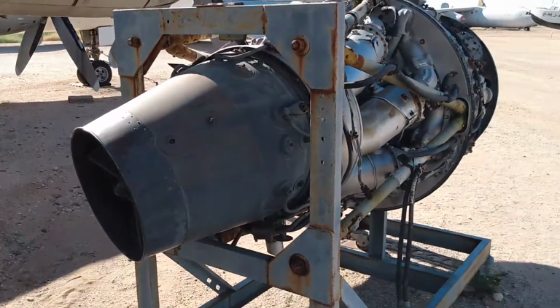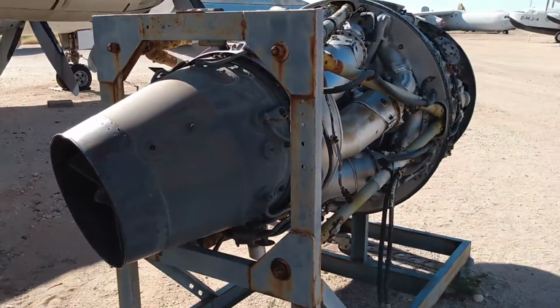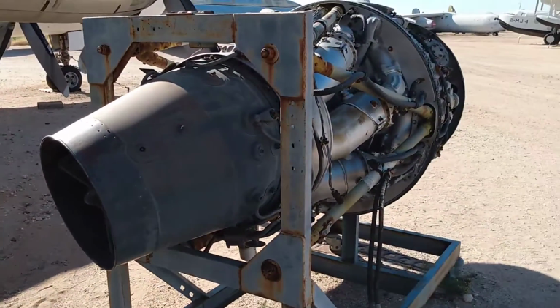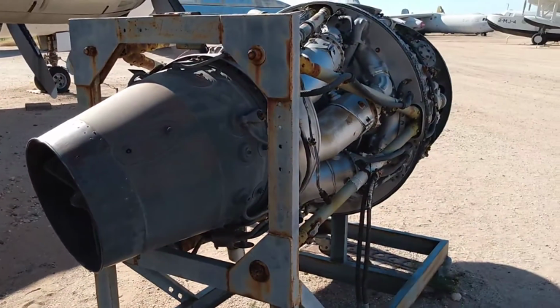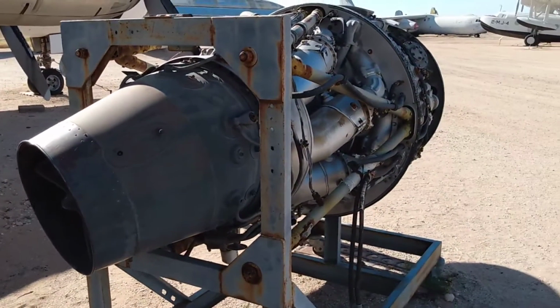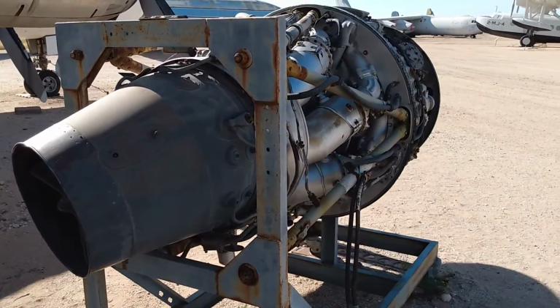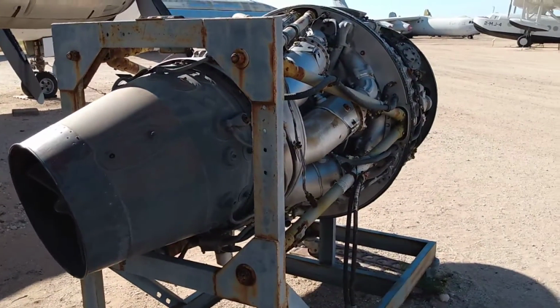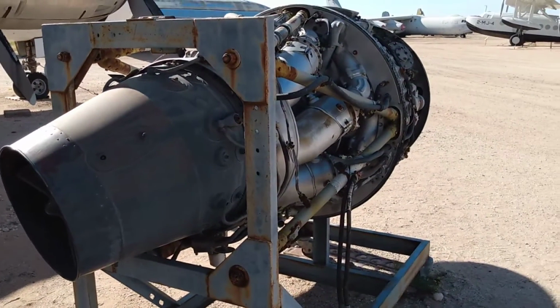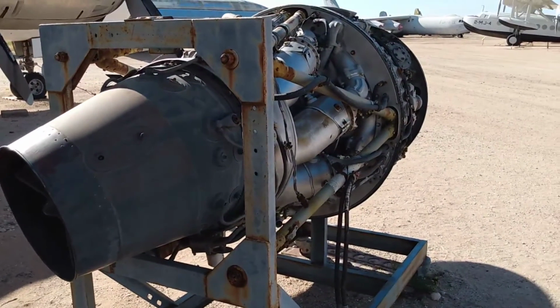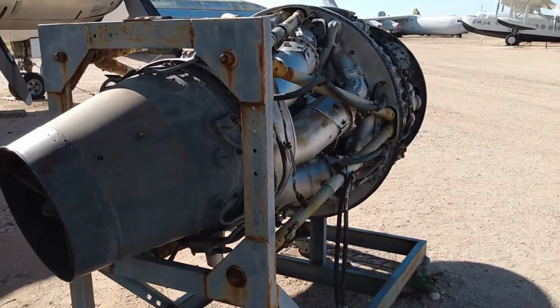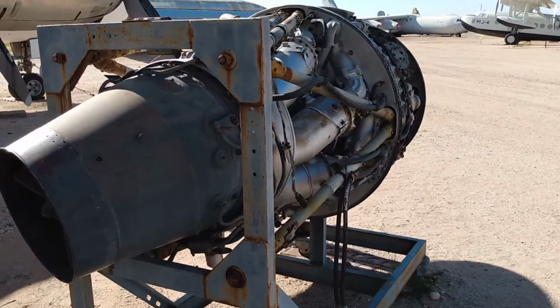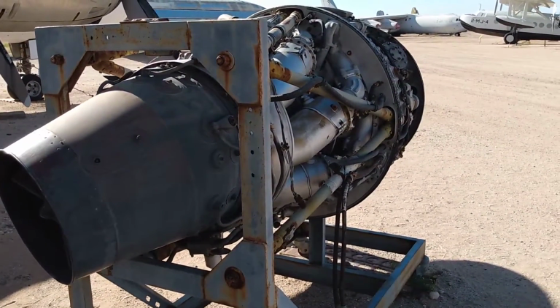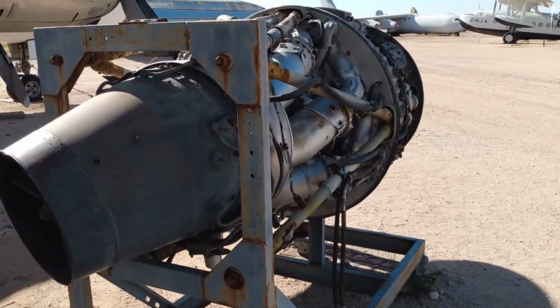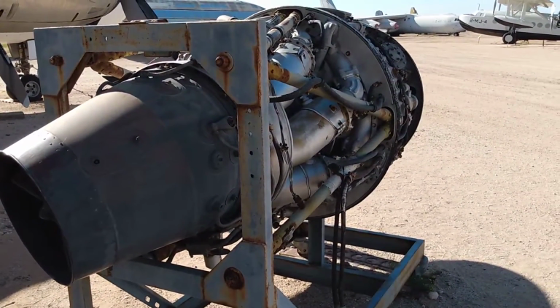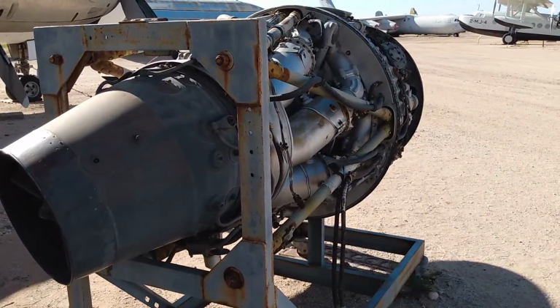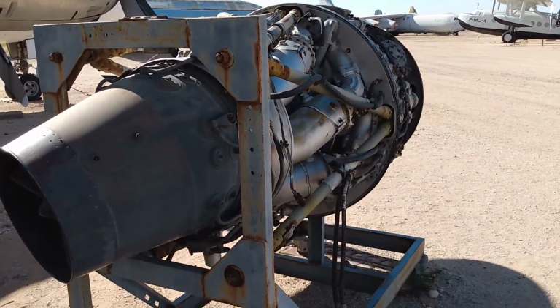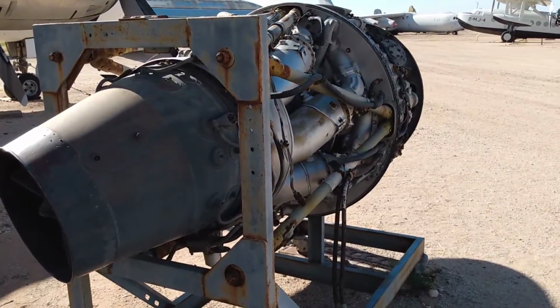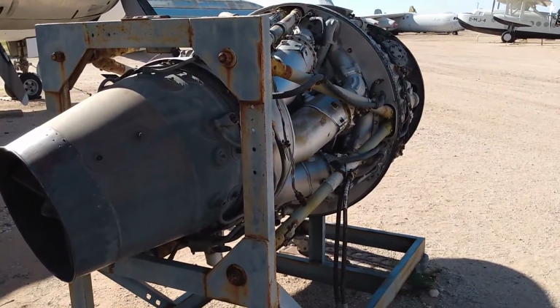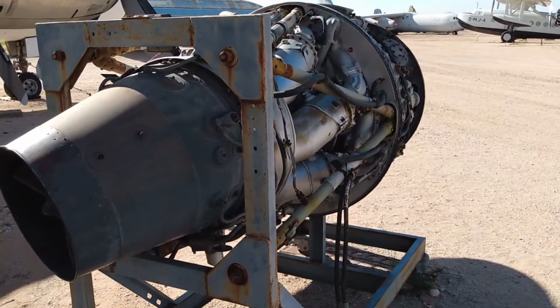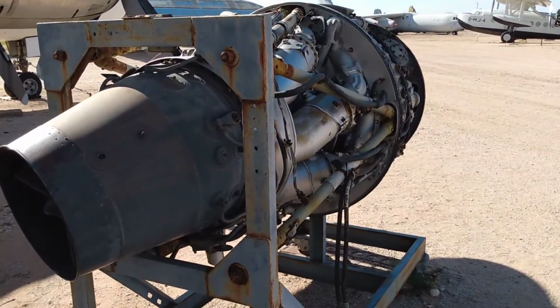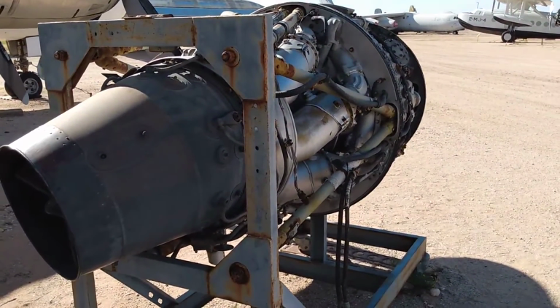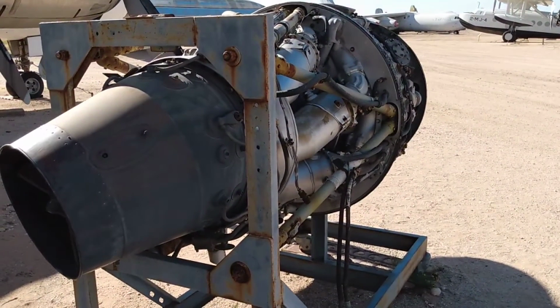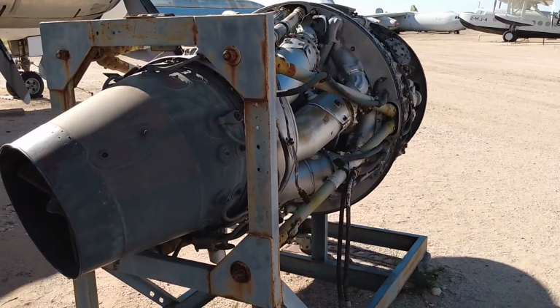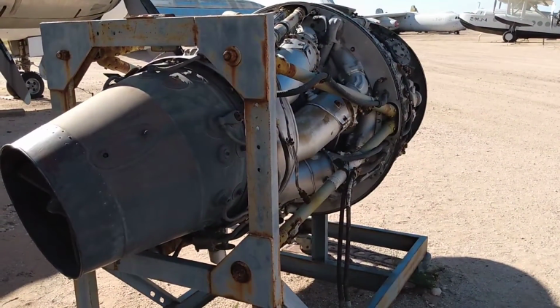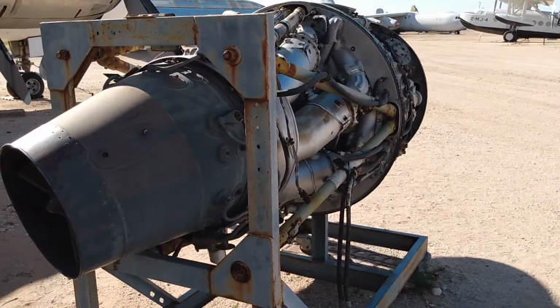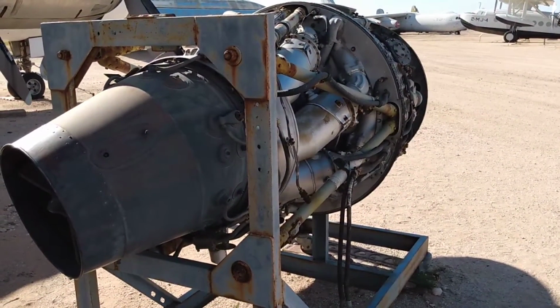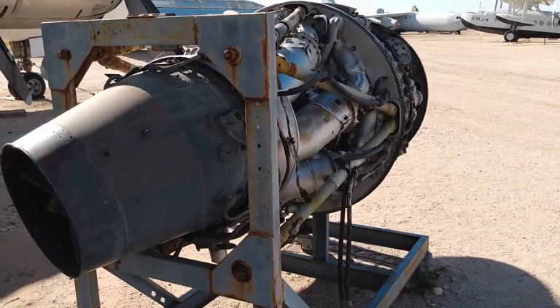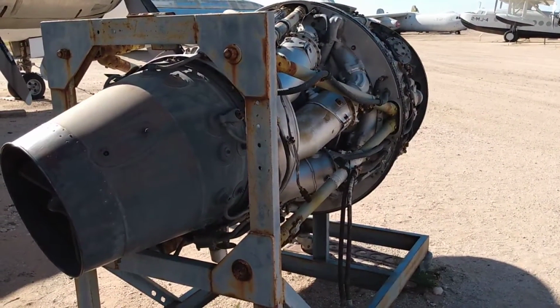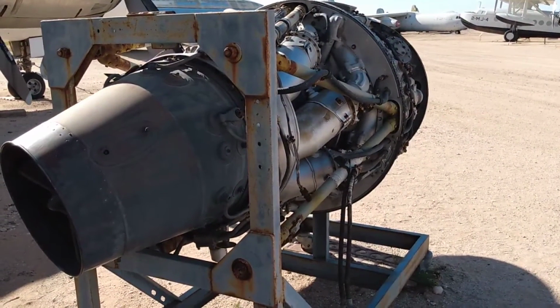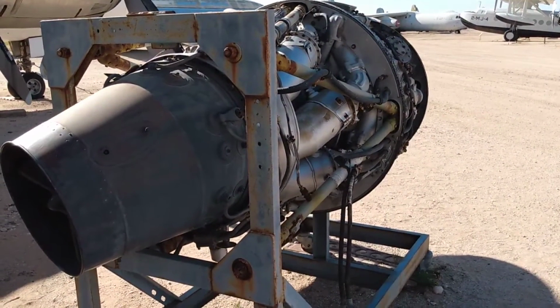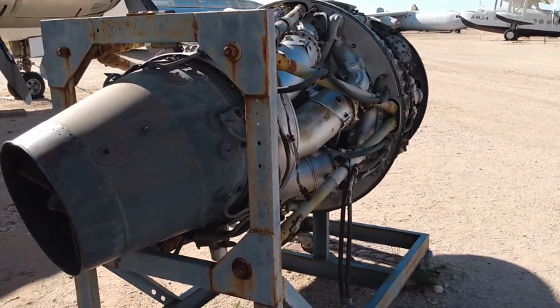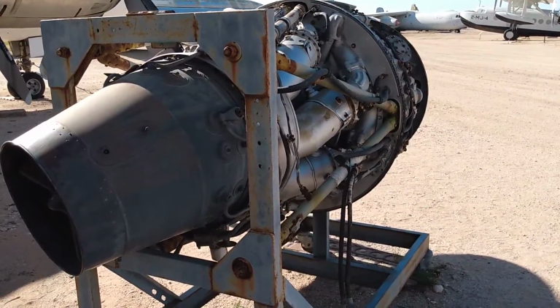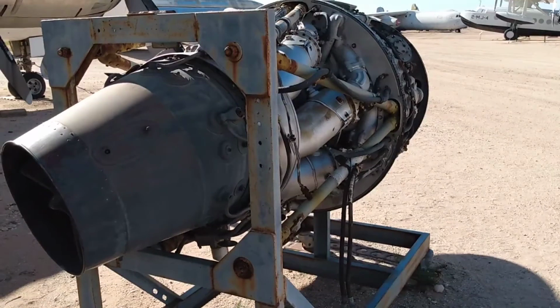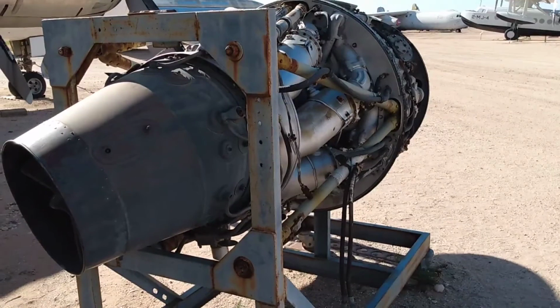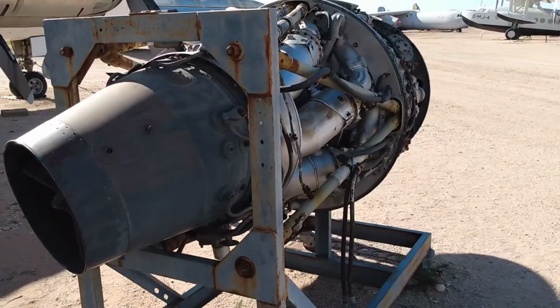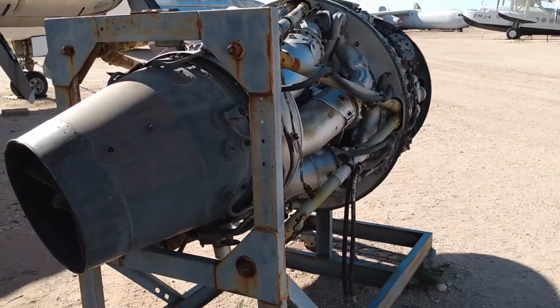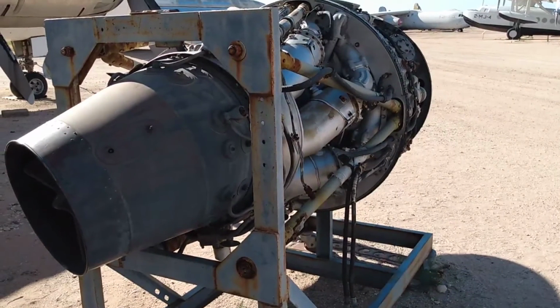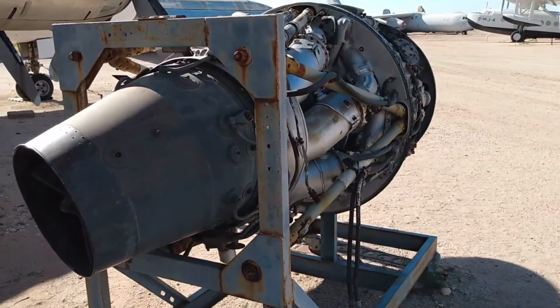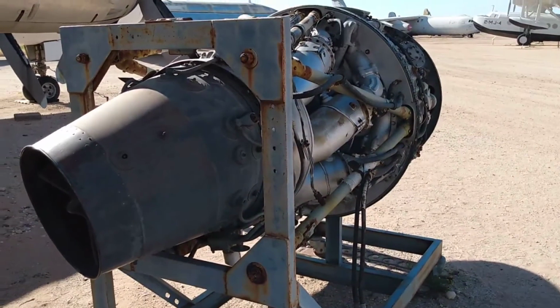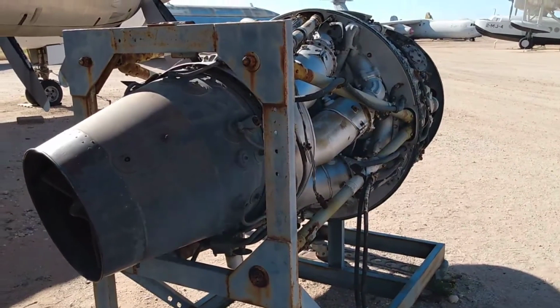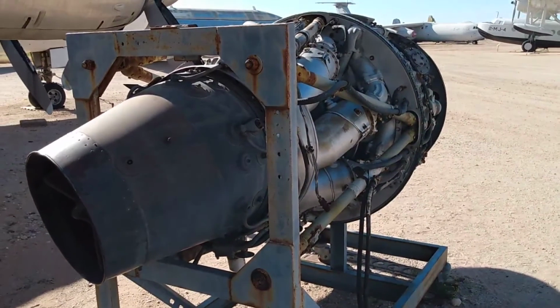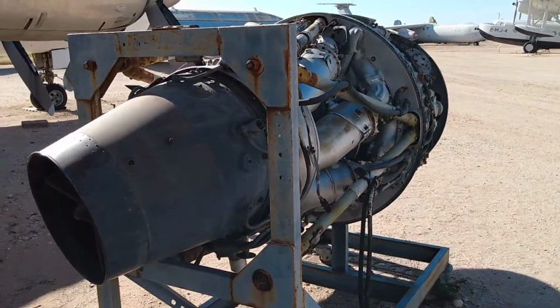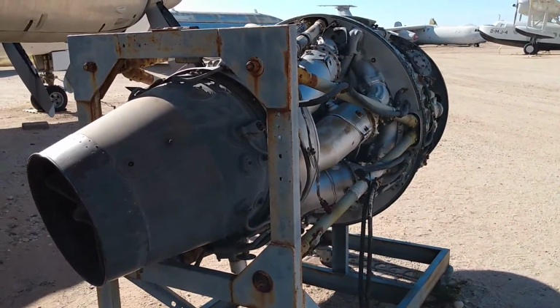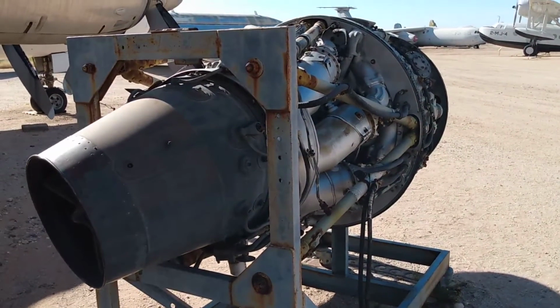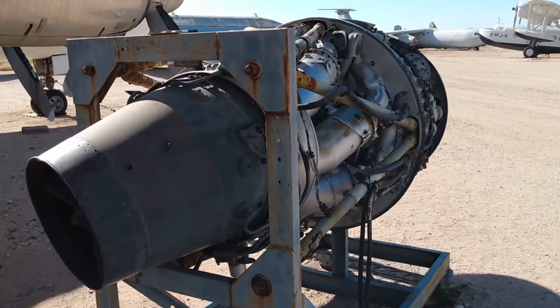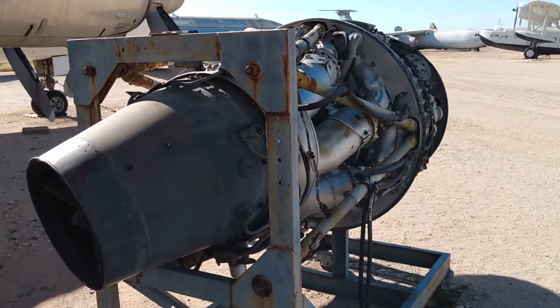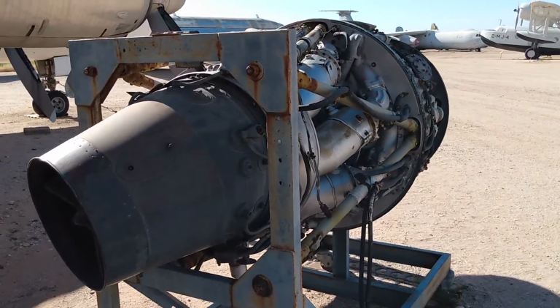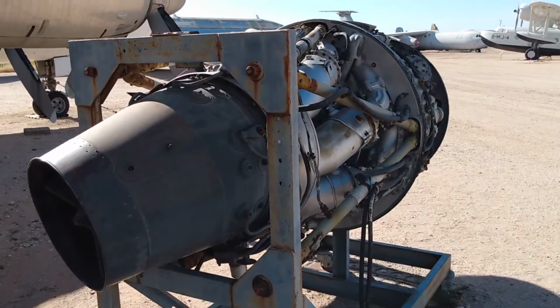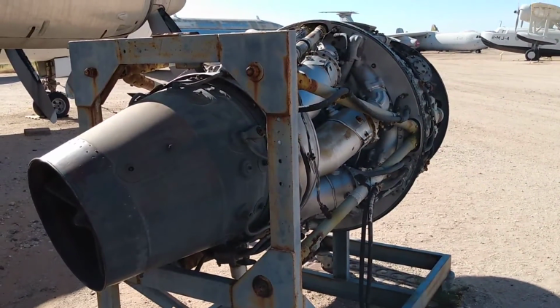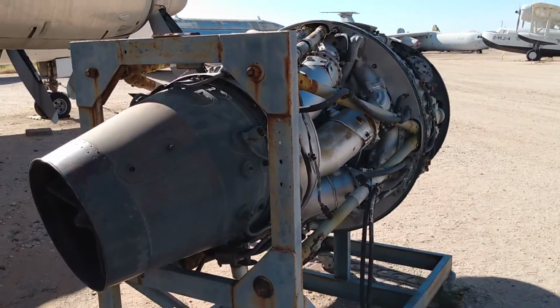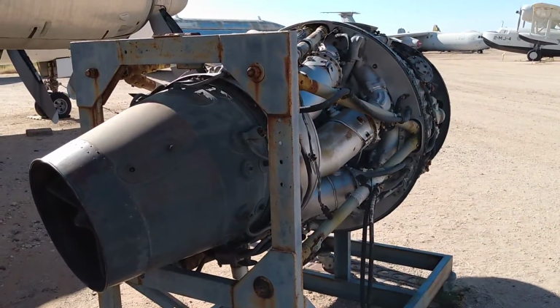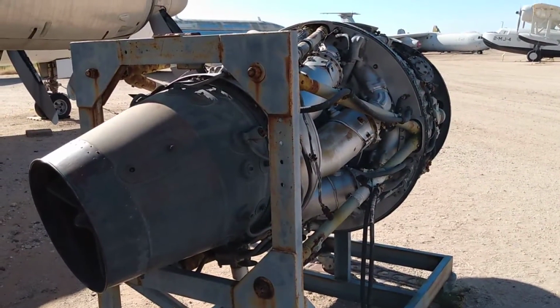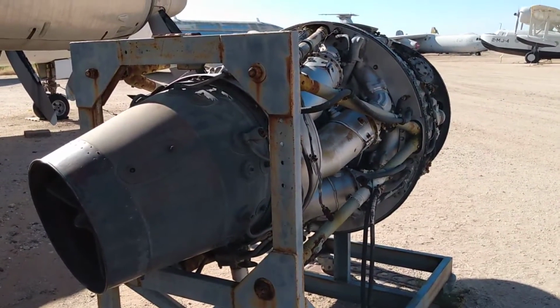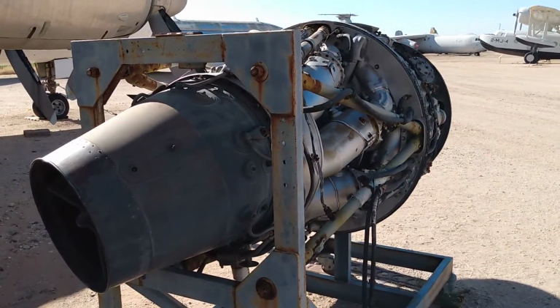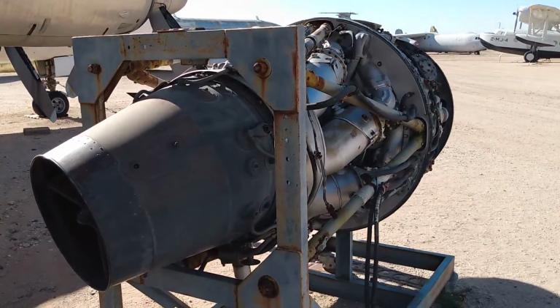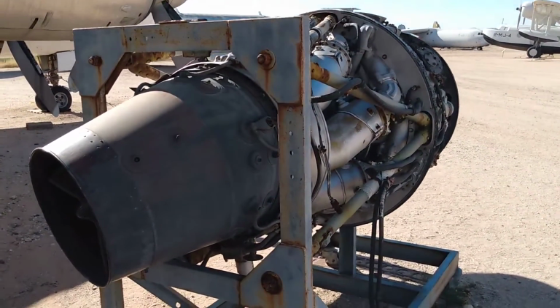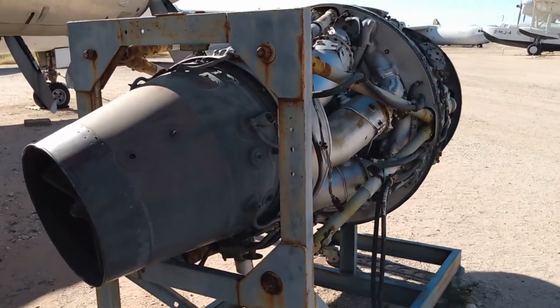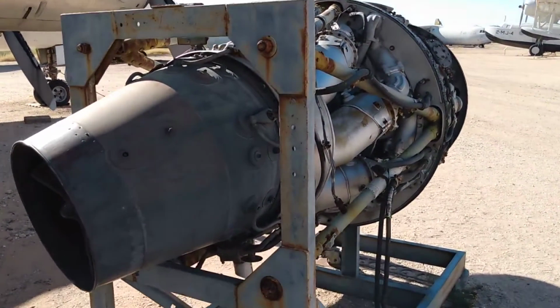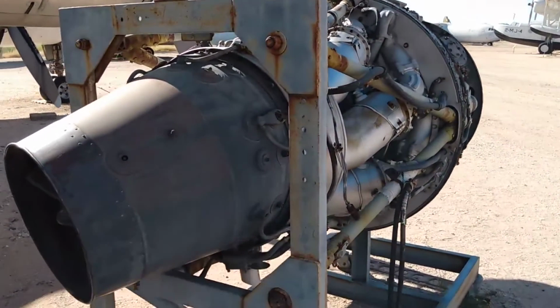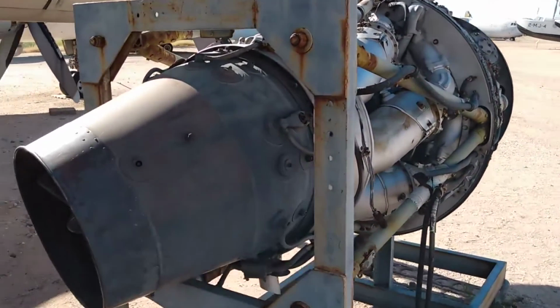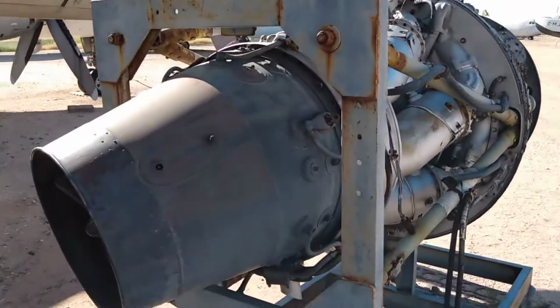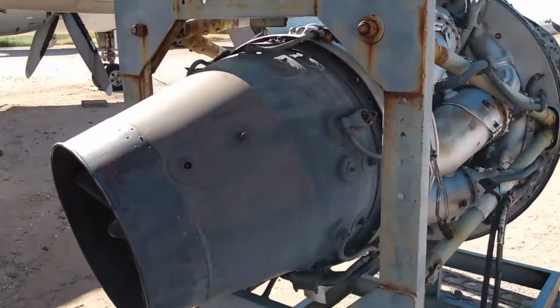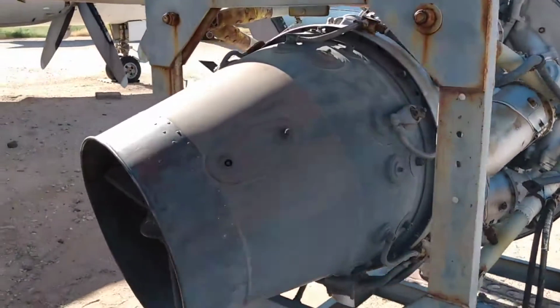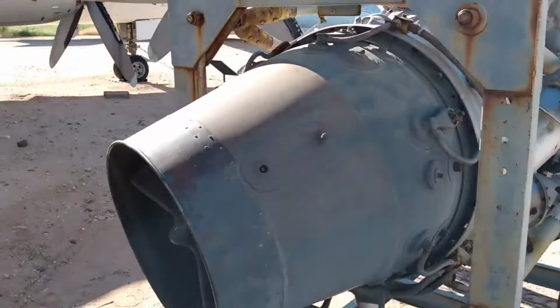That's the Rolls-Royce Dart engine. I'm gonna go look at the data plate.